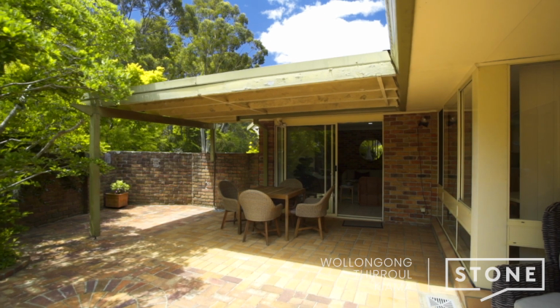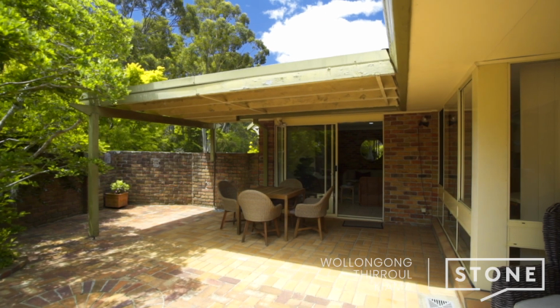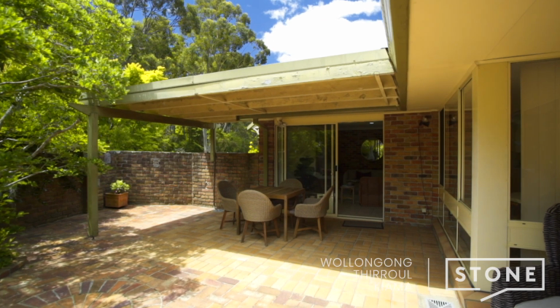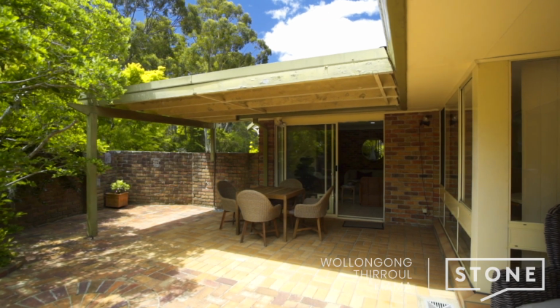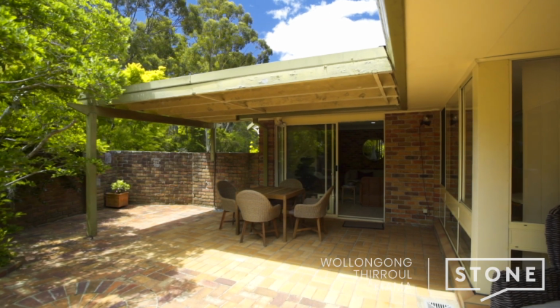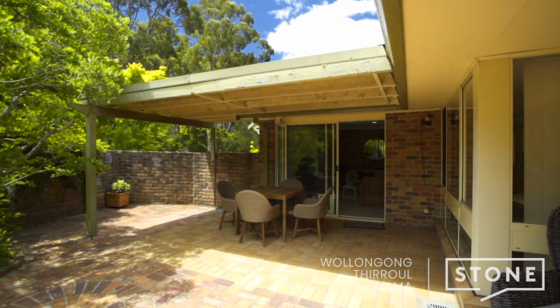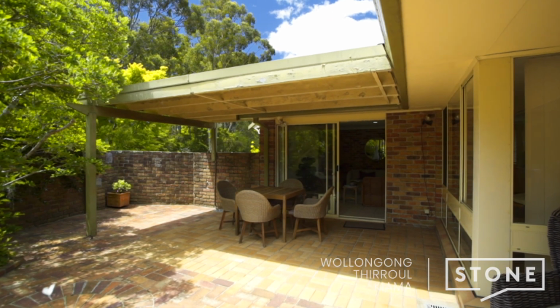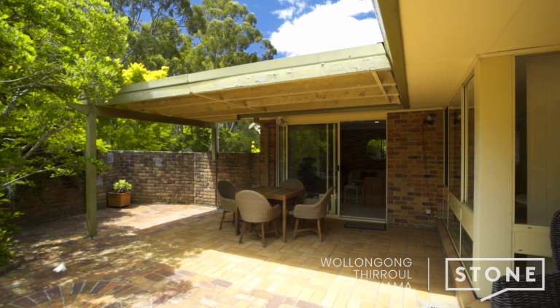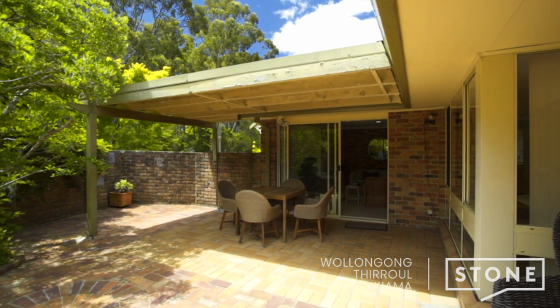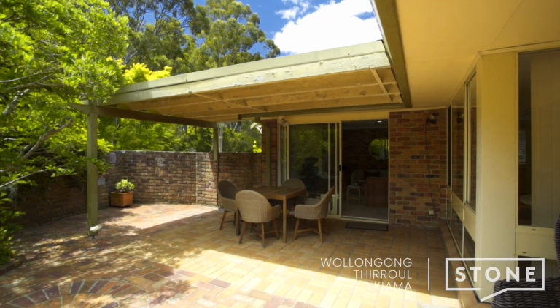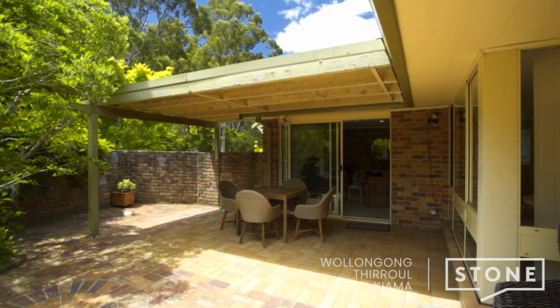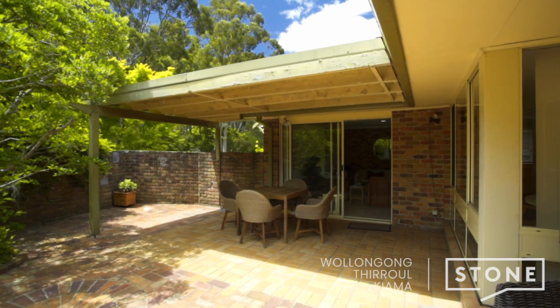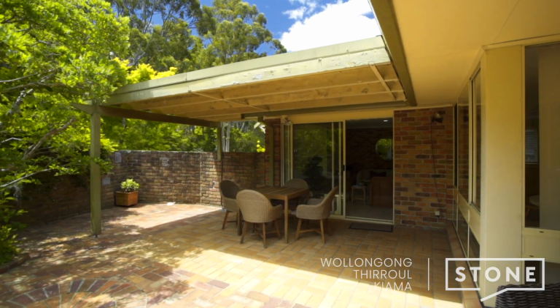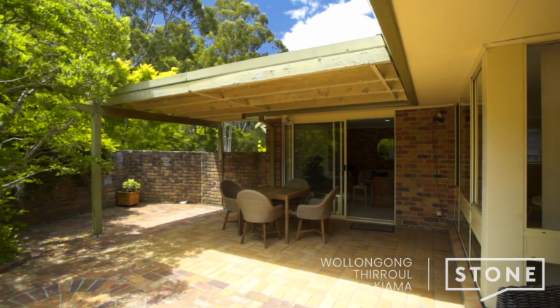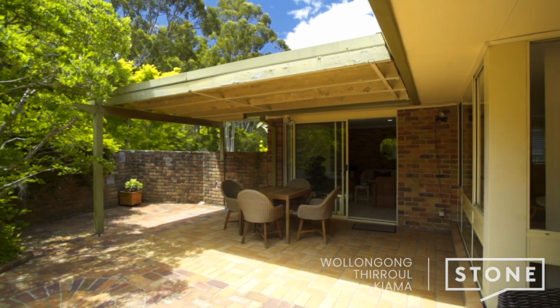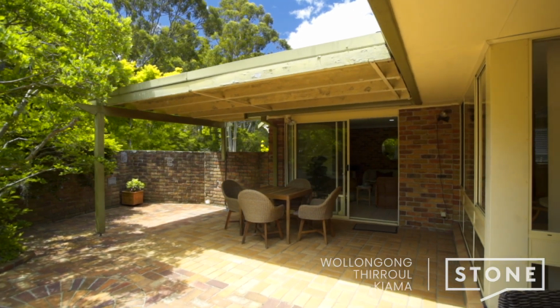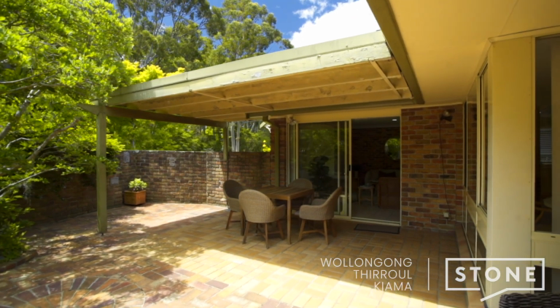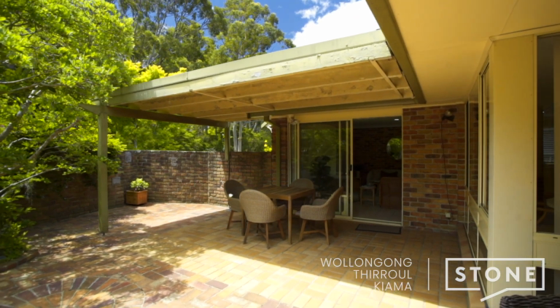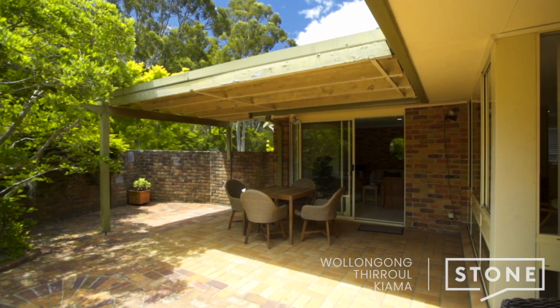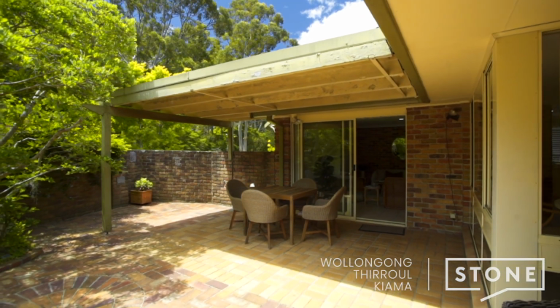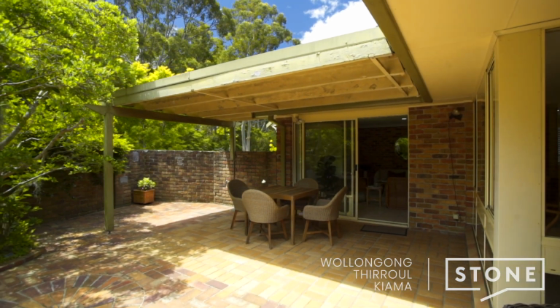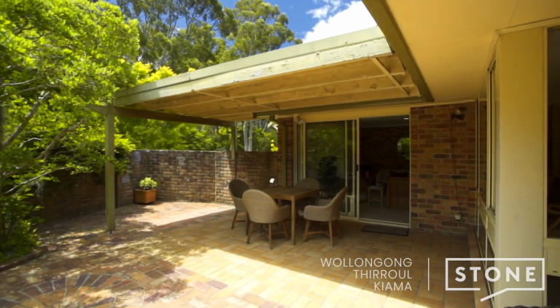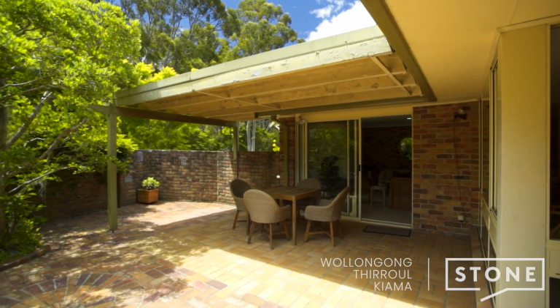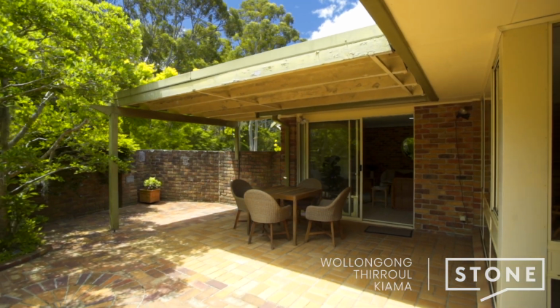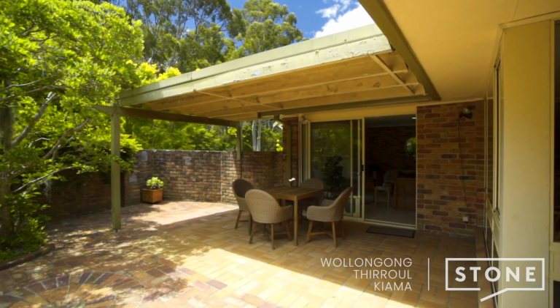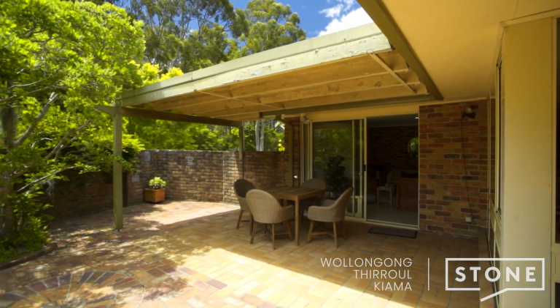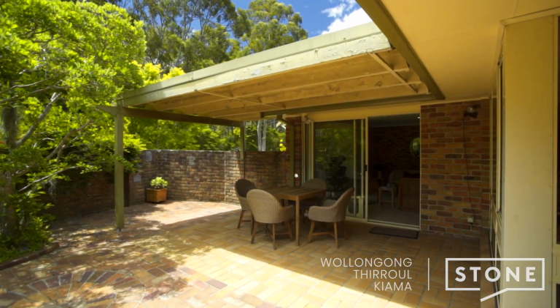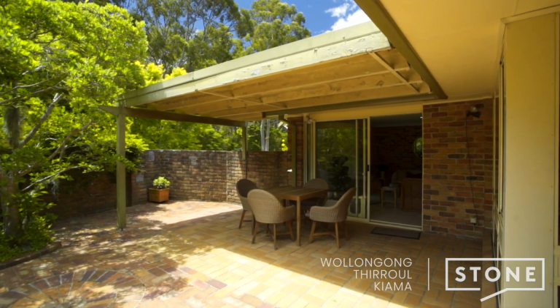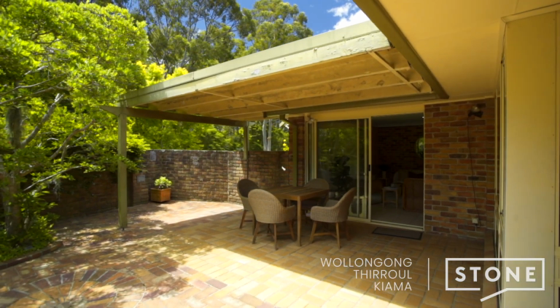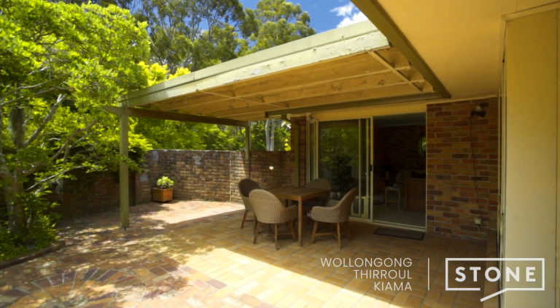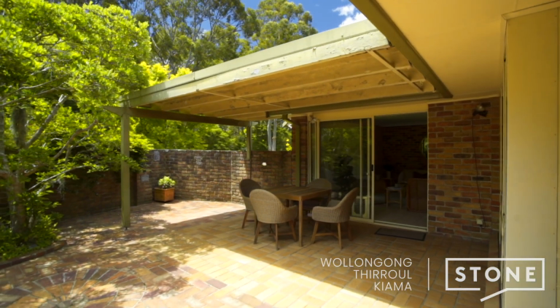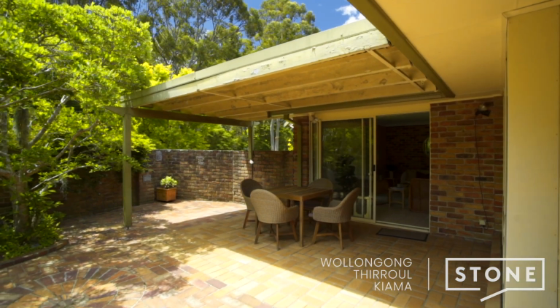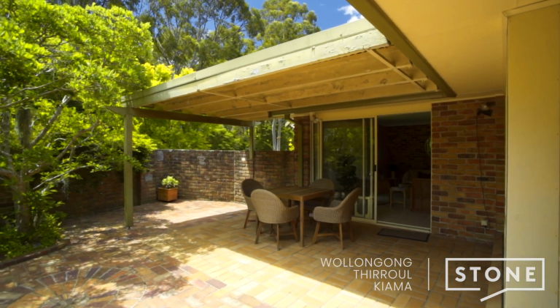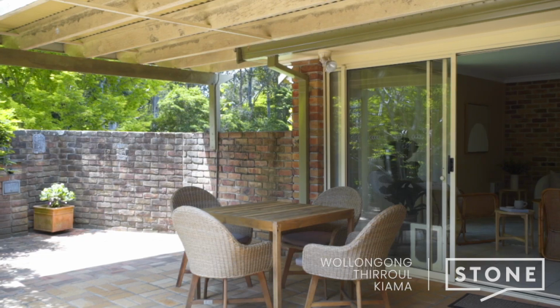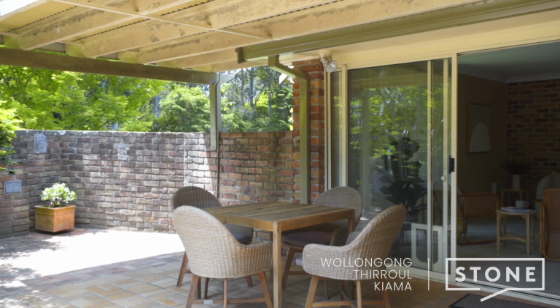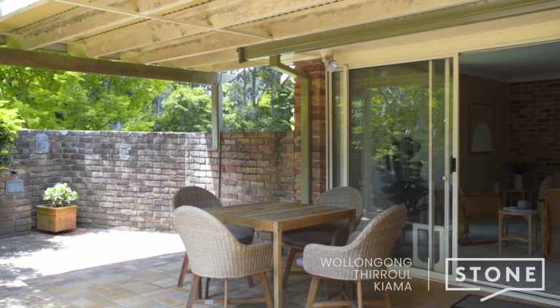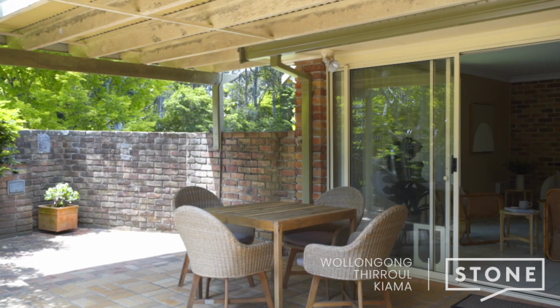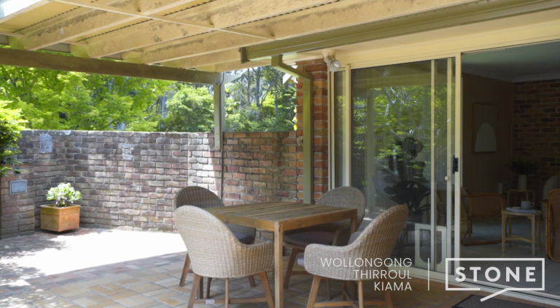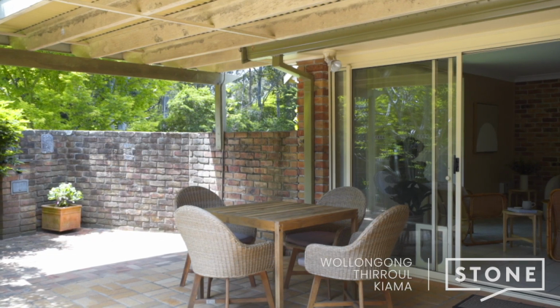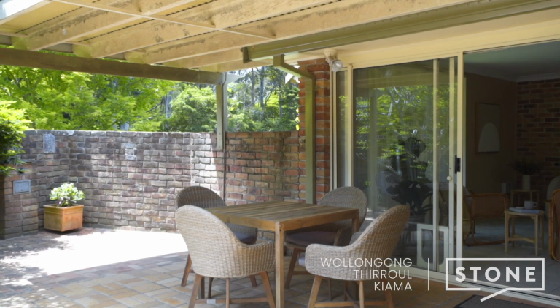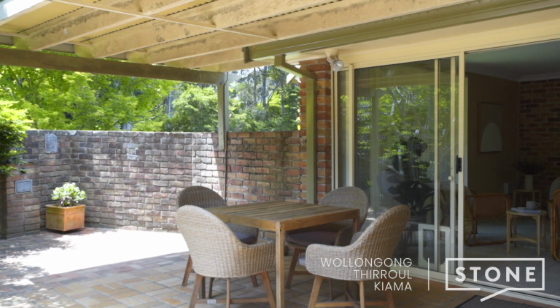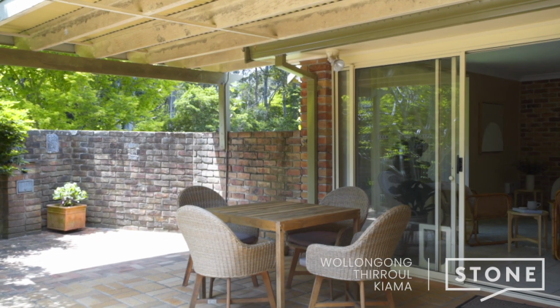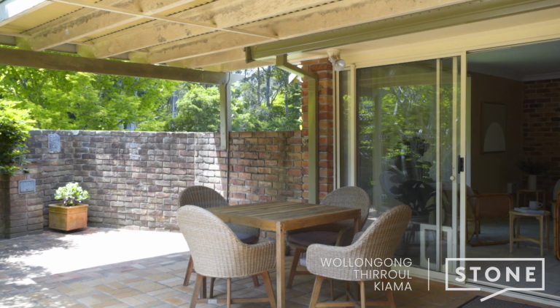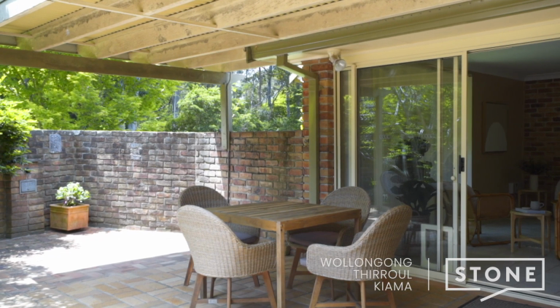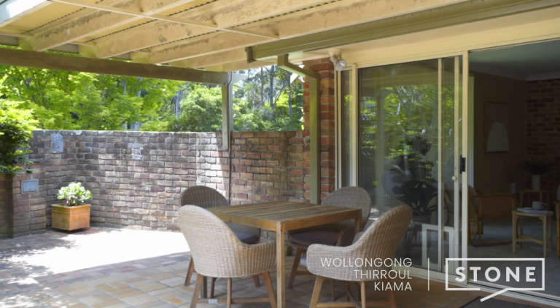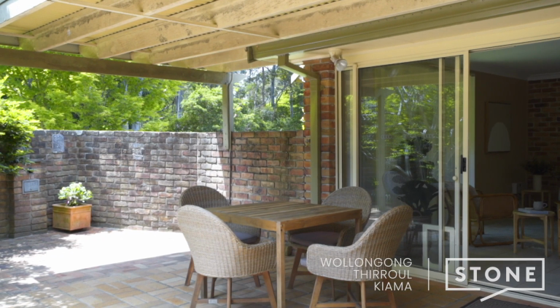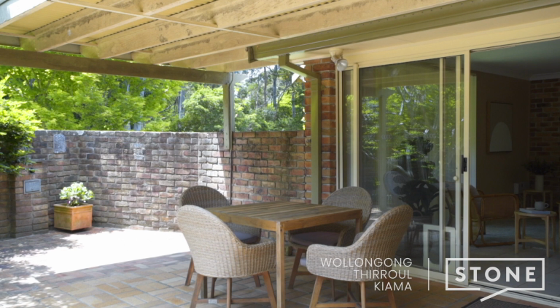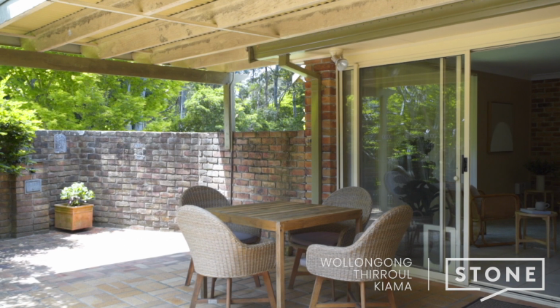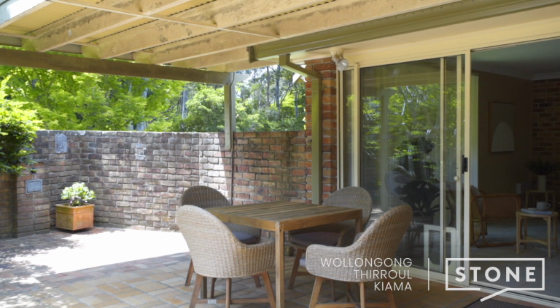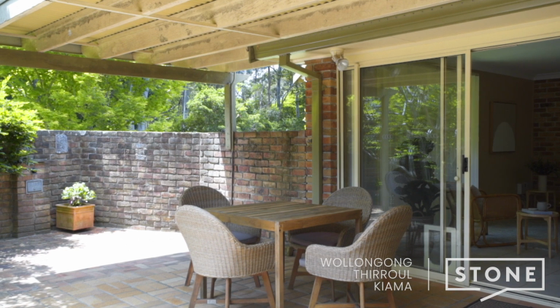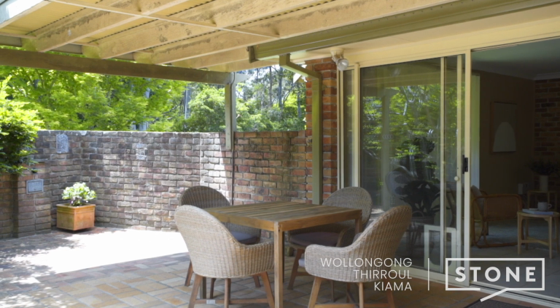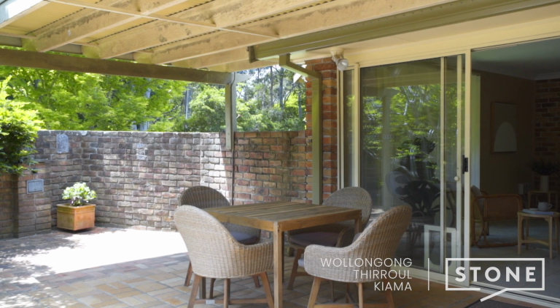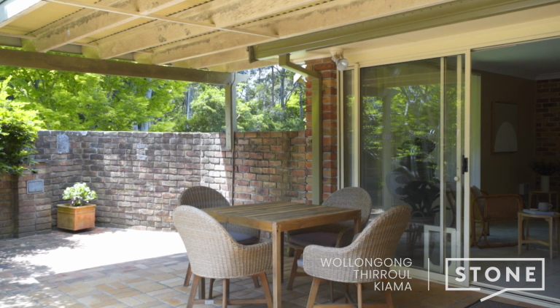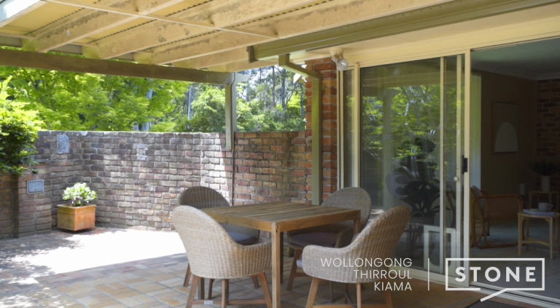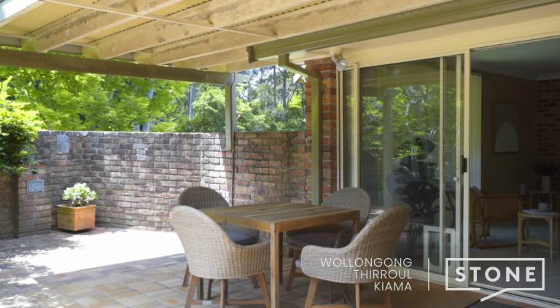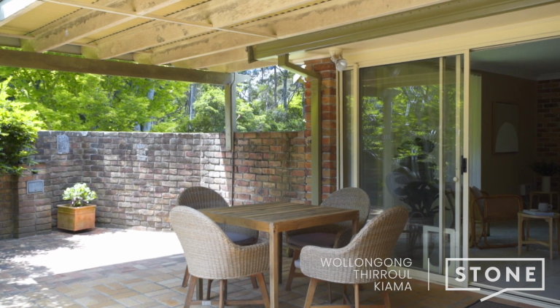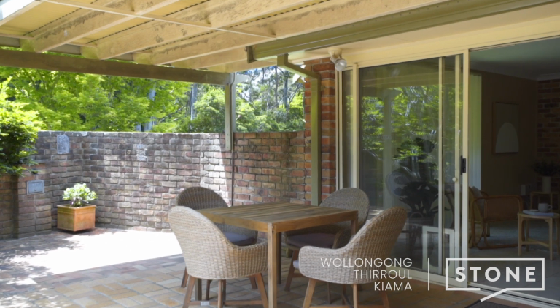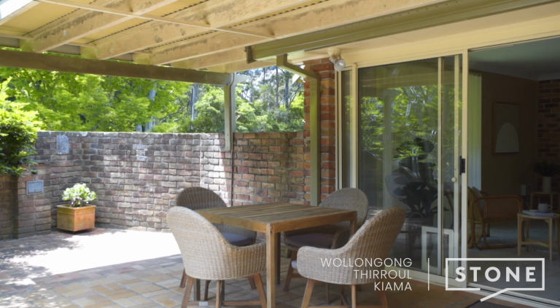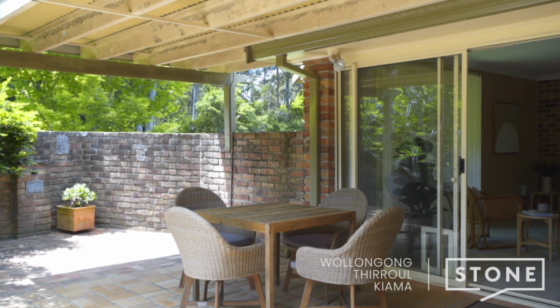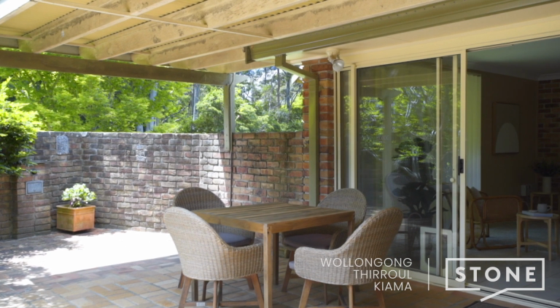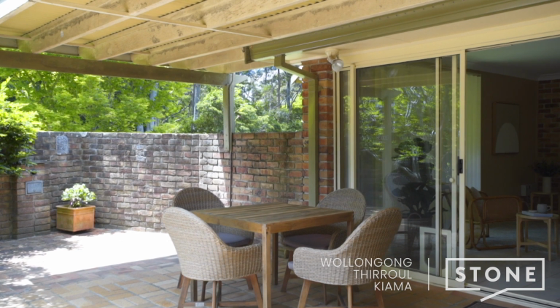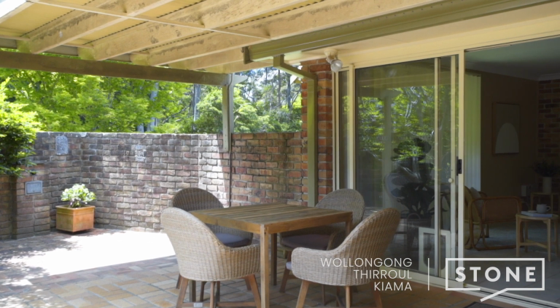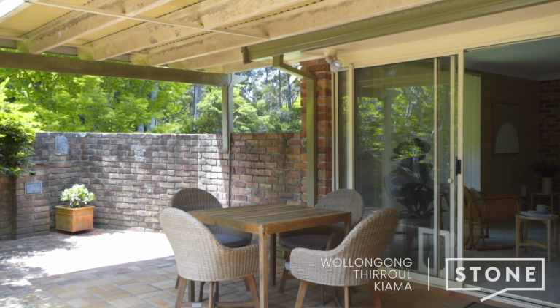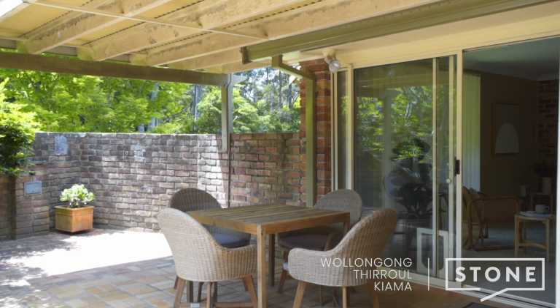With an undercover entertainment area, this space is just waiting for you to enjoy with family and friends.